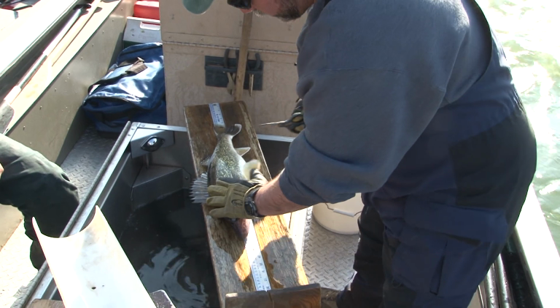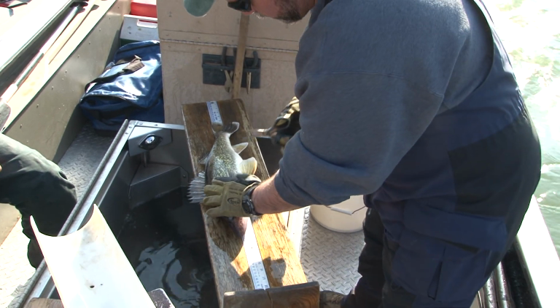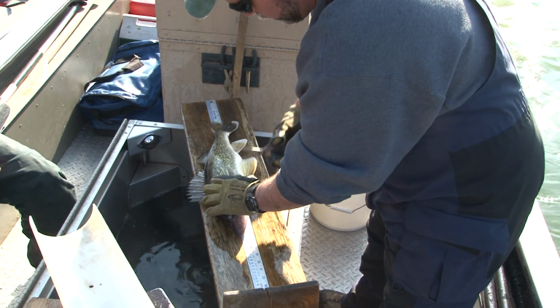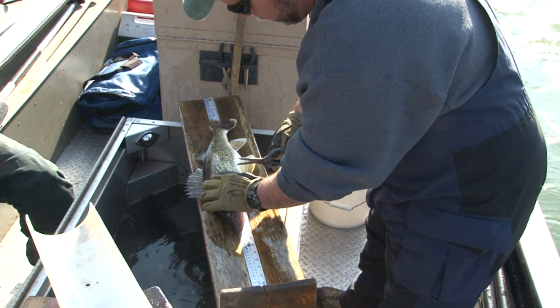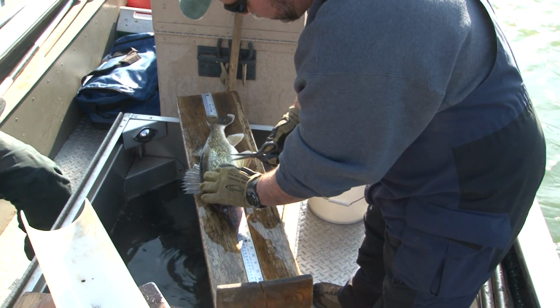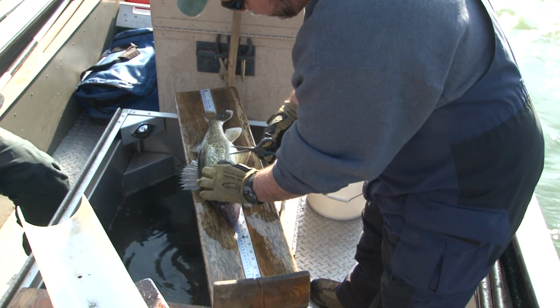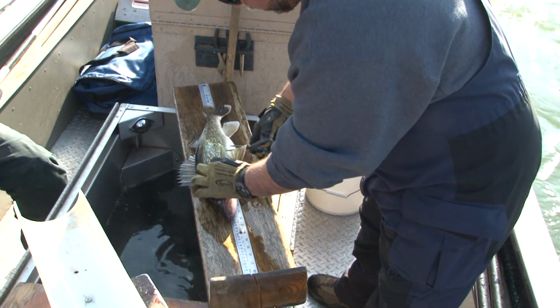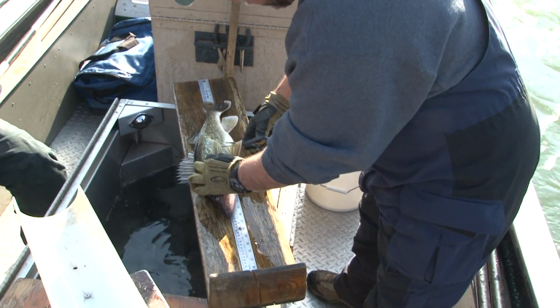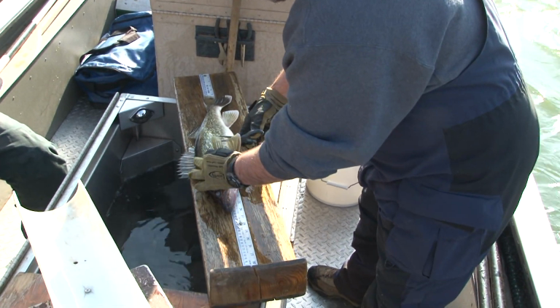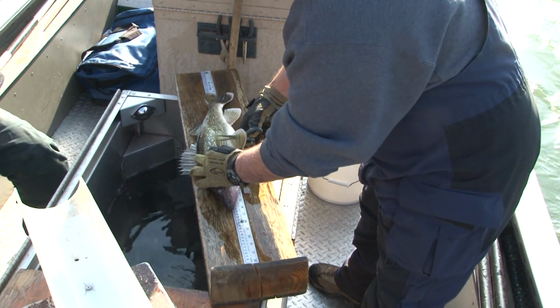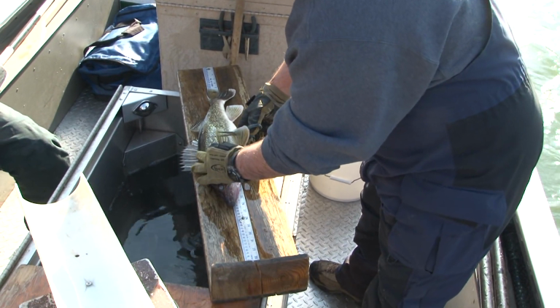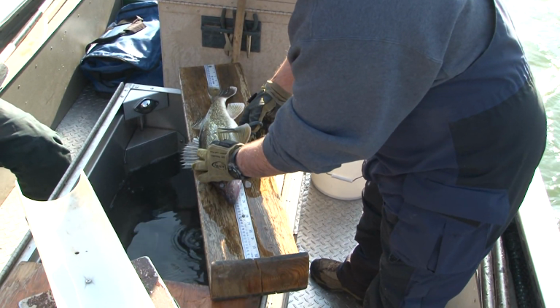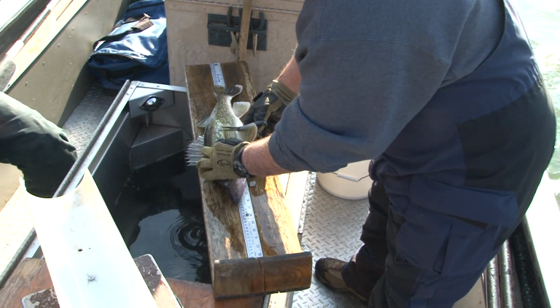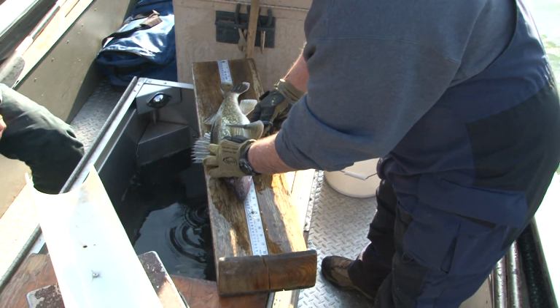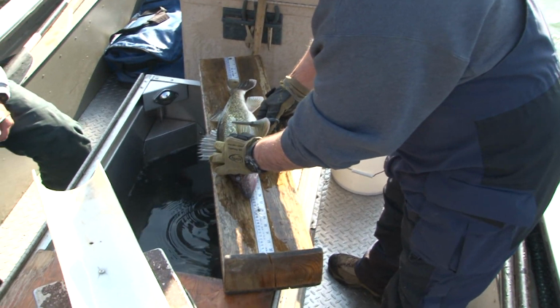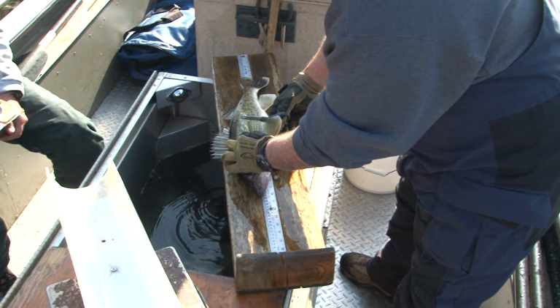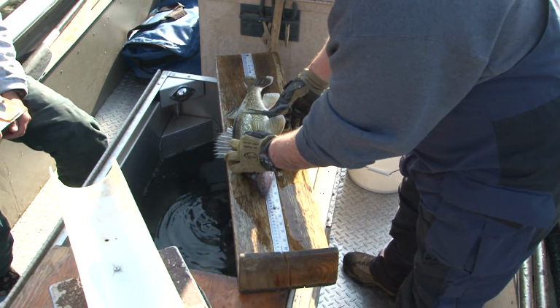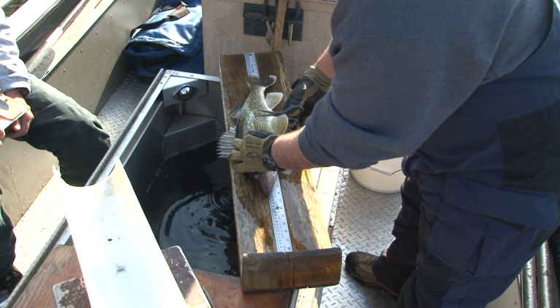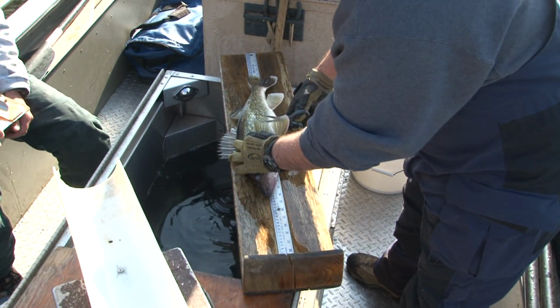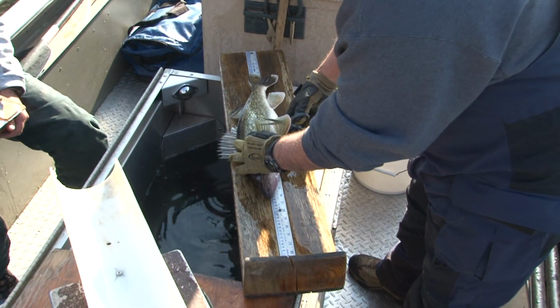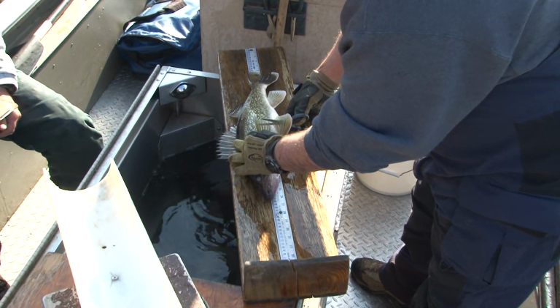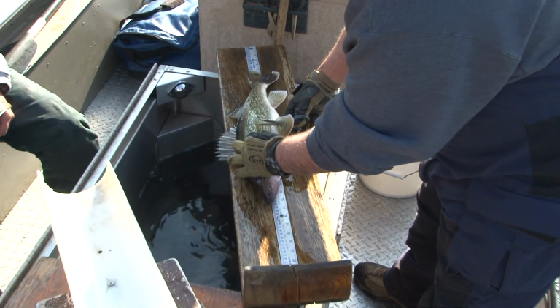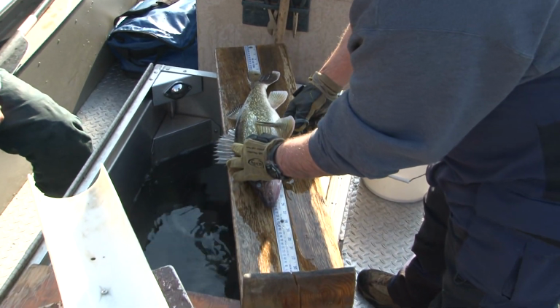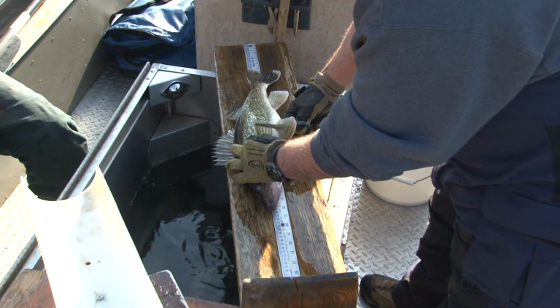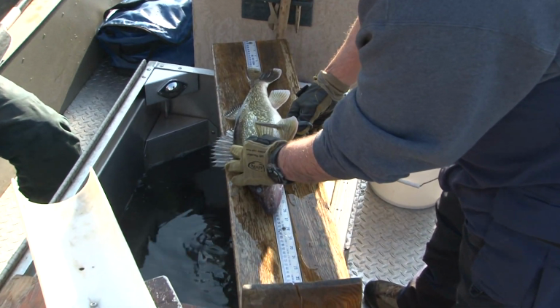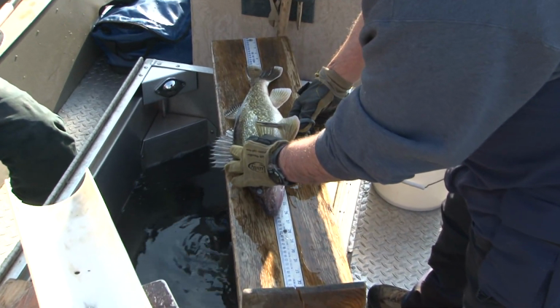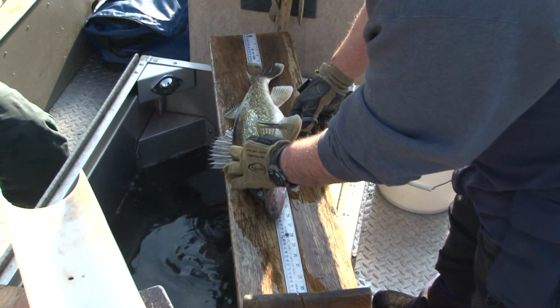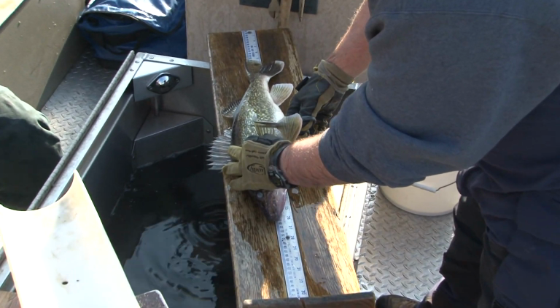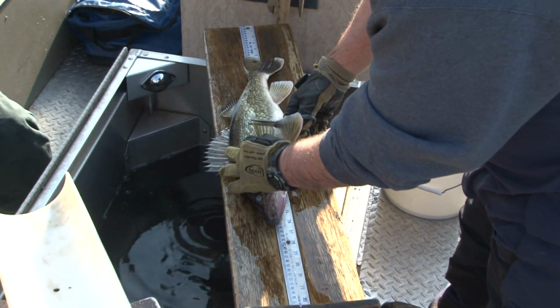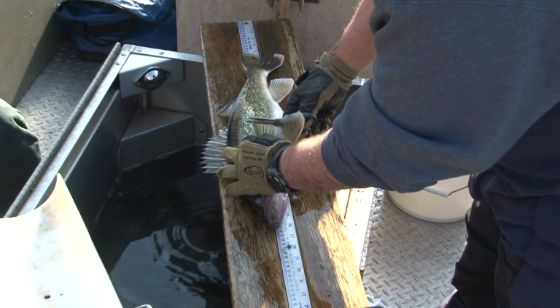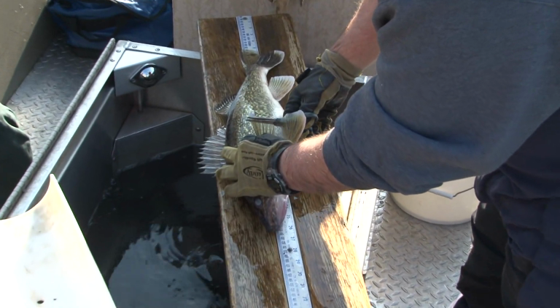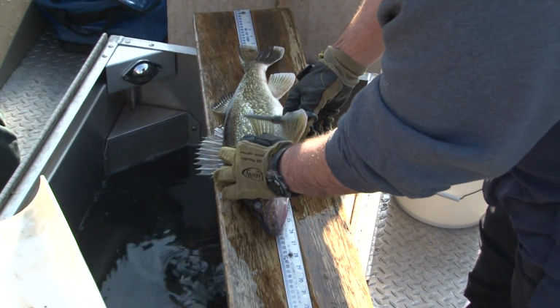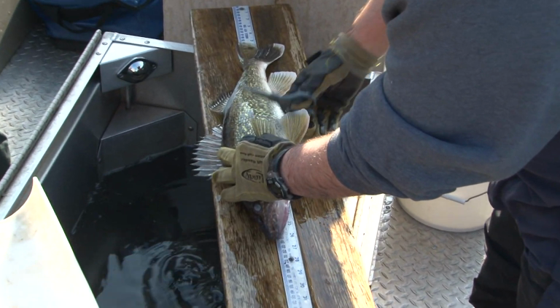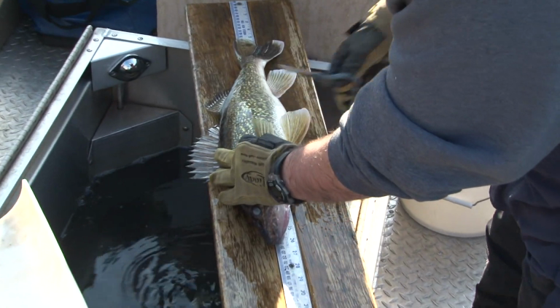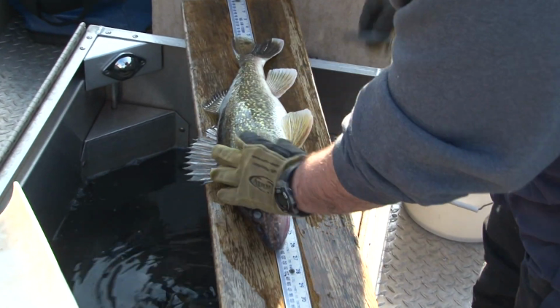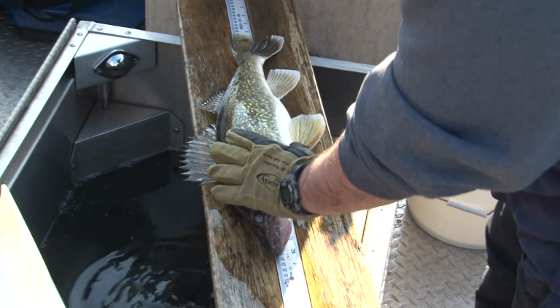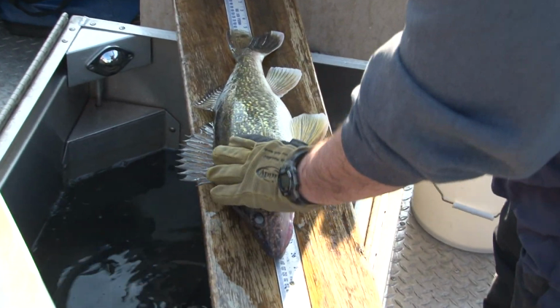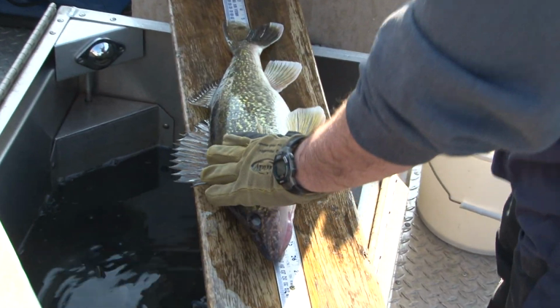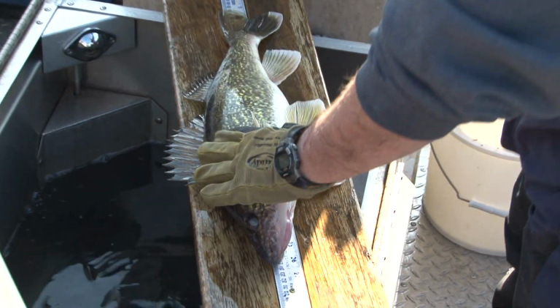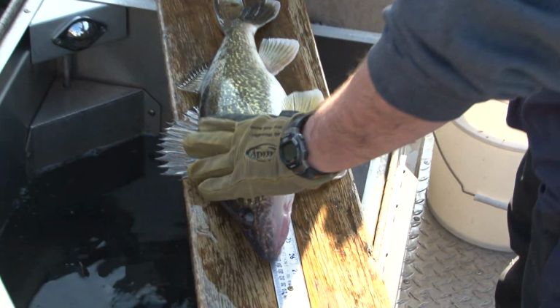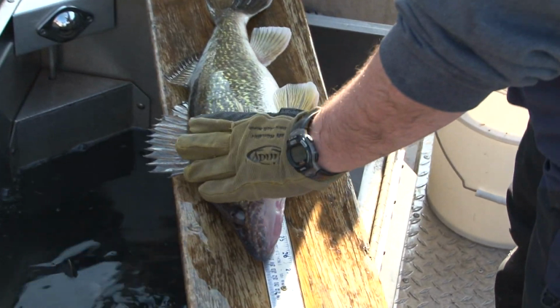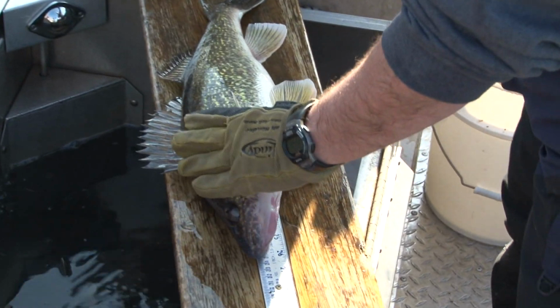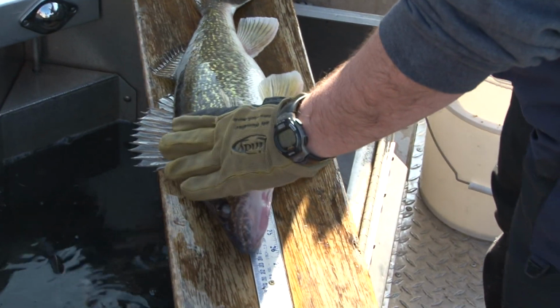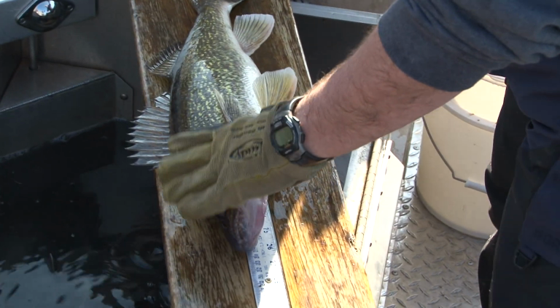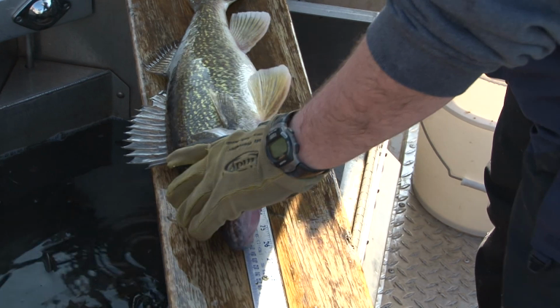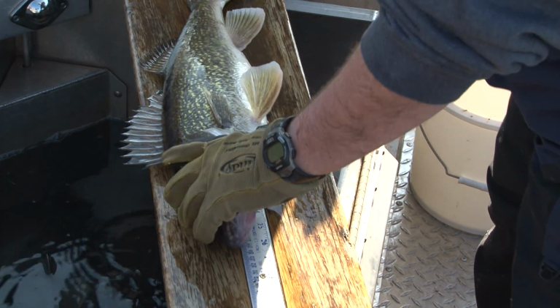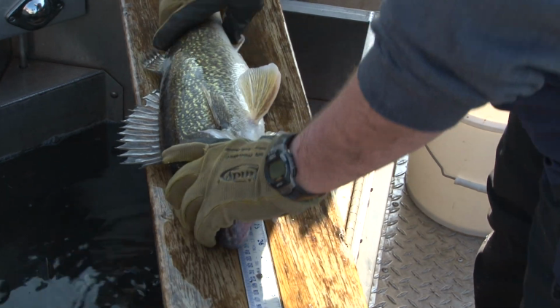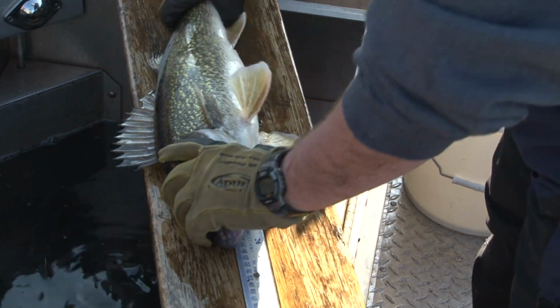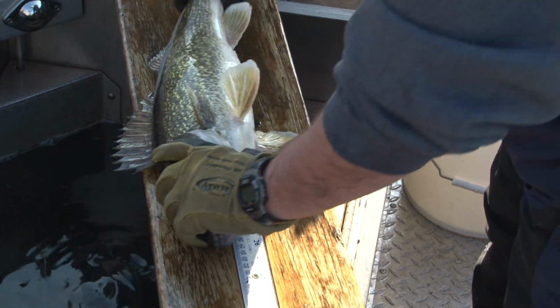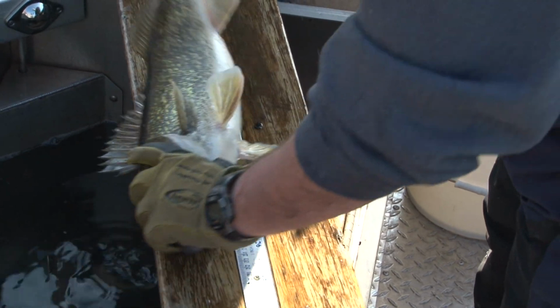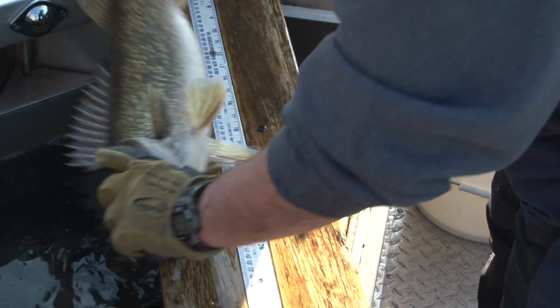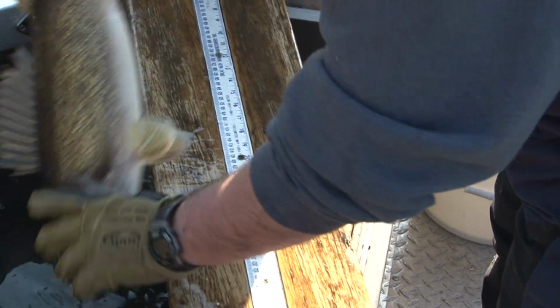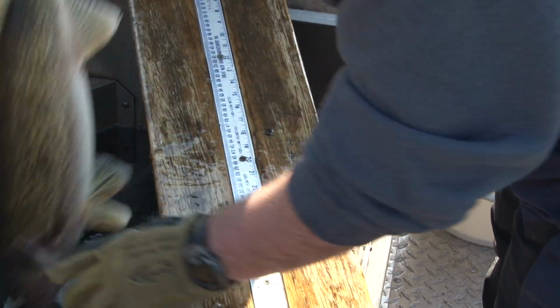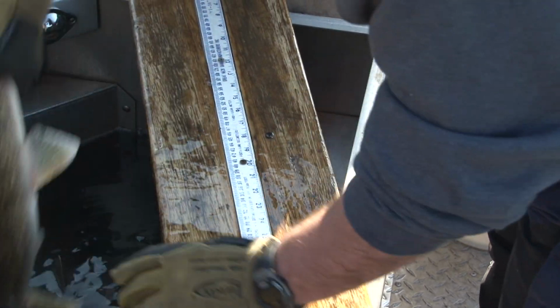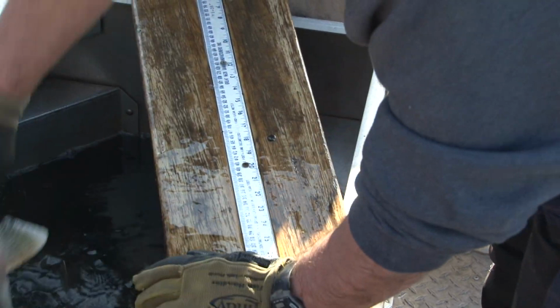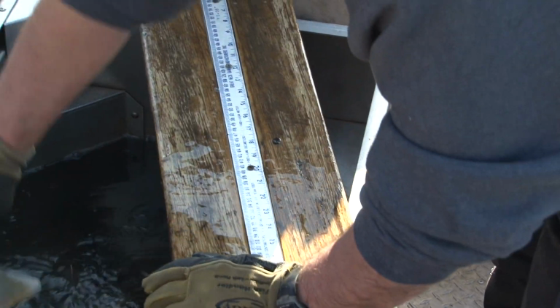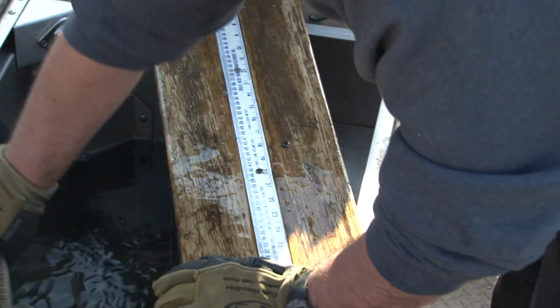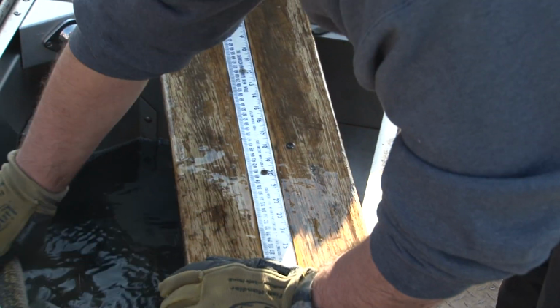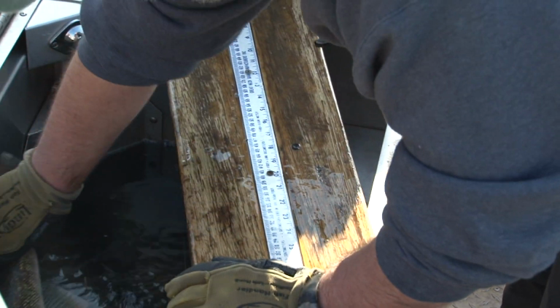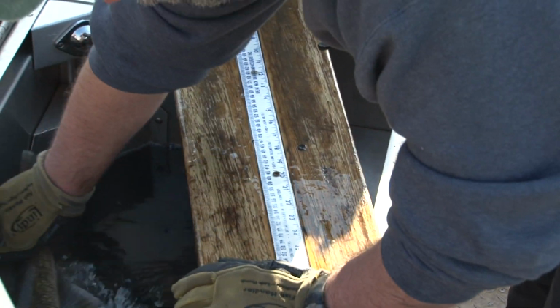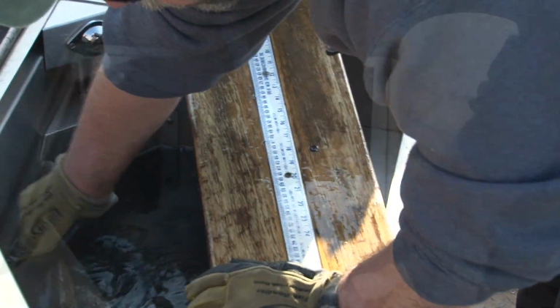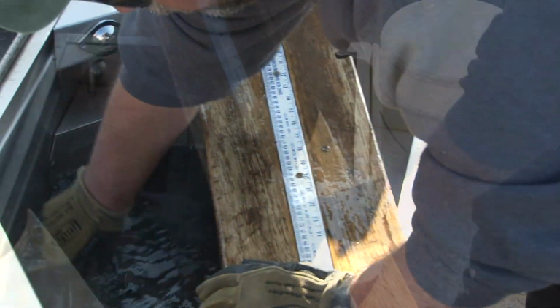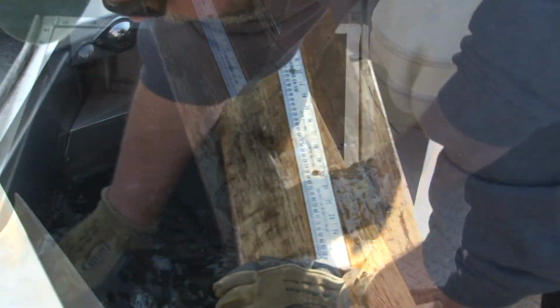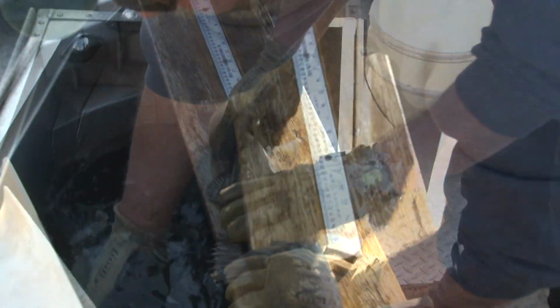We're just slightly clipping one of the pectoral fins so we can identify the ones that we're going to leave for the hatchery.